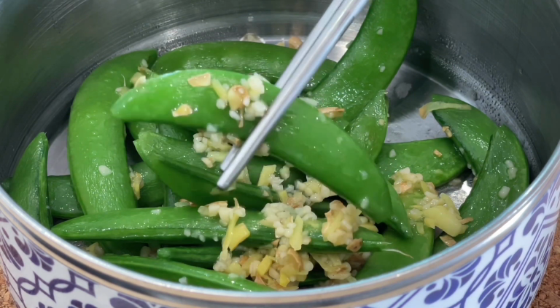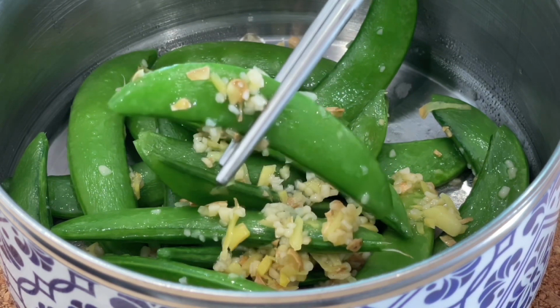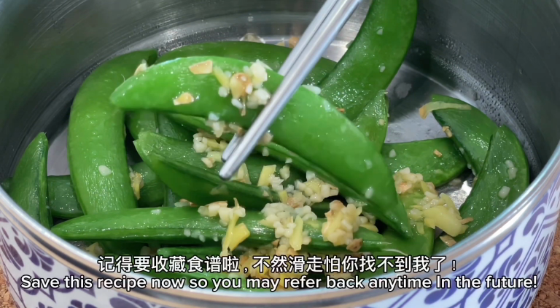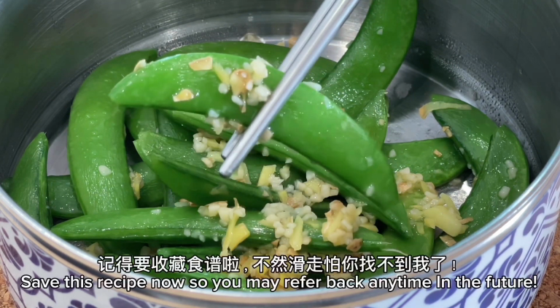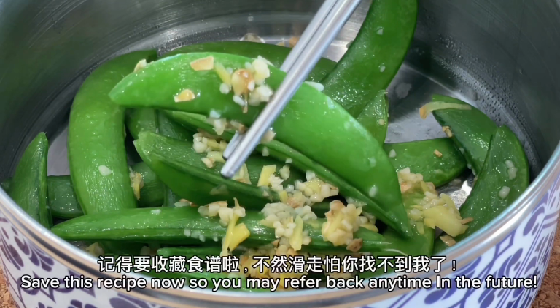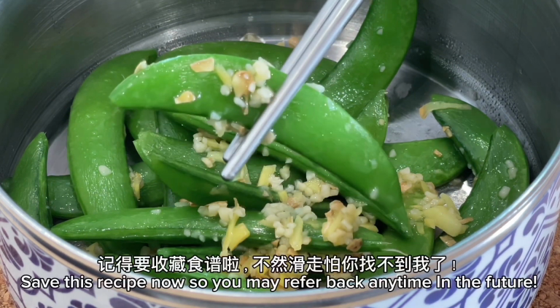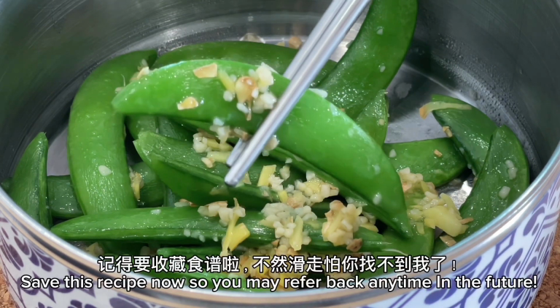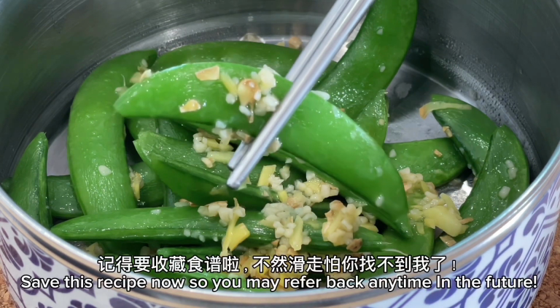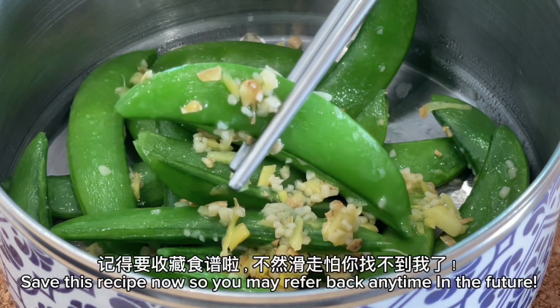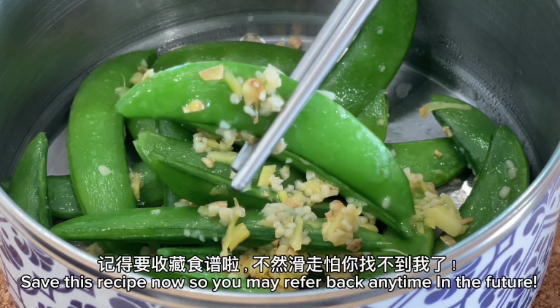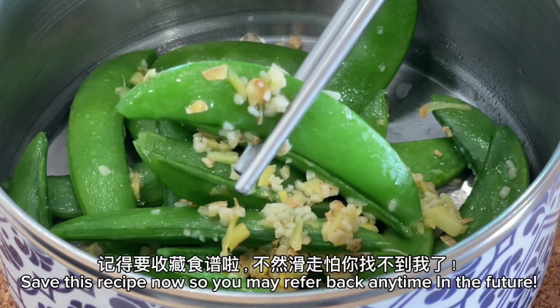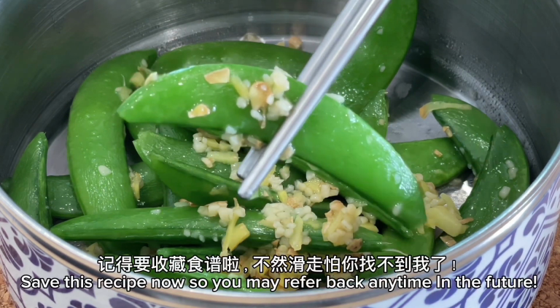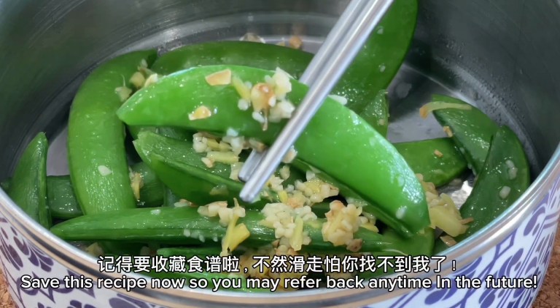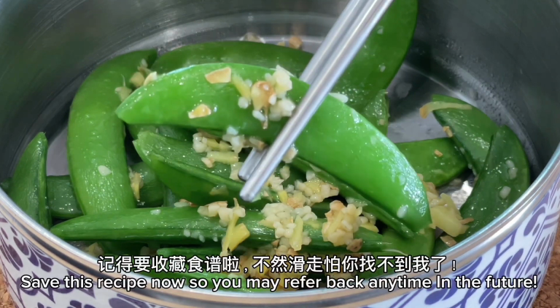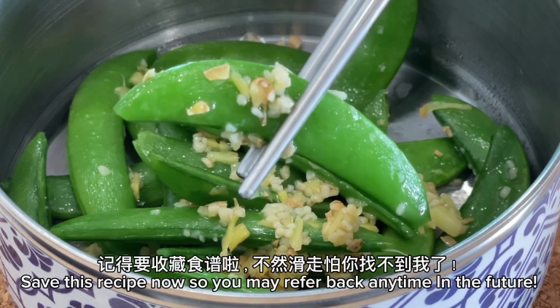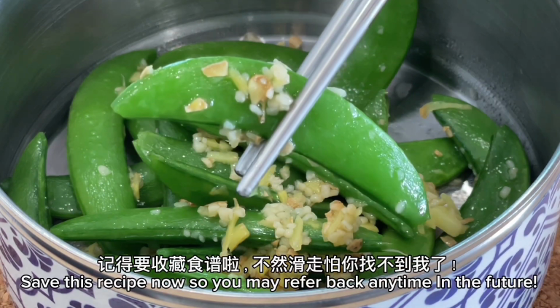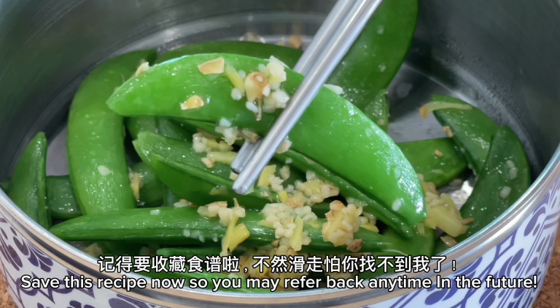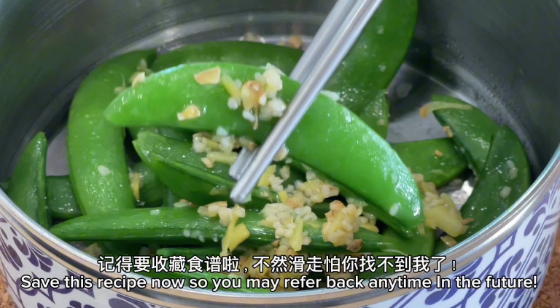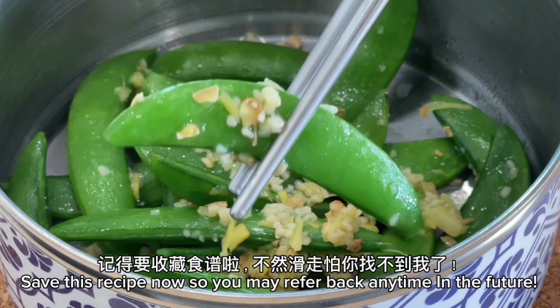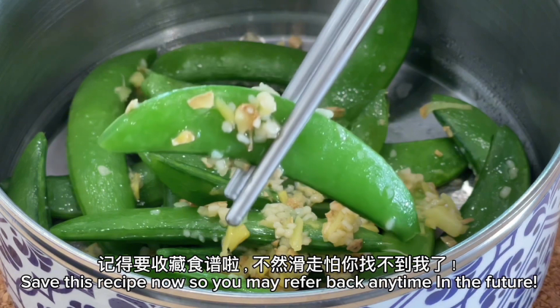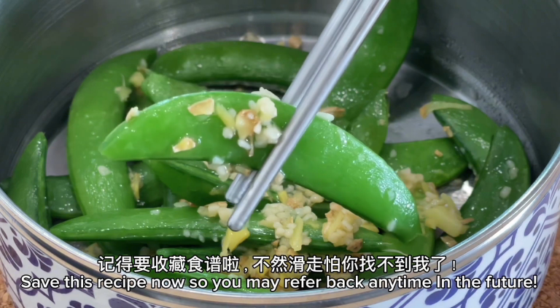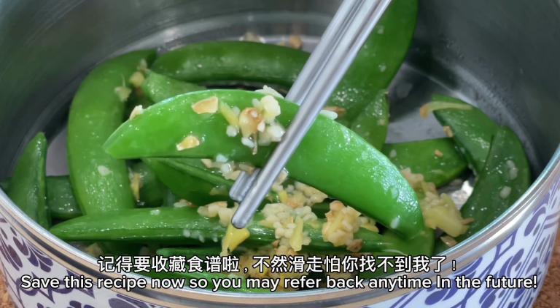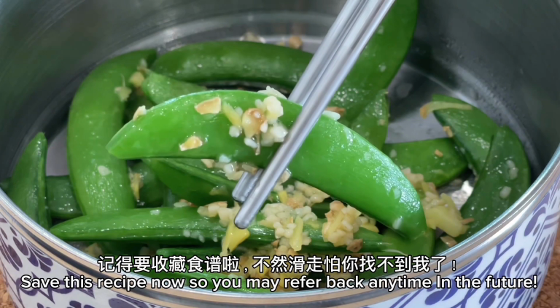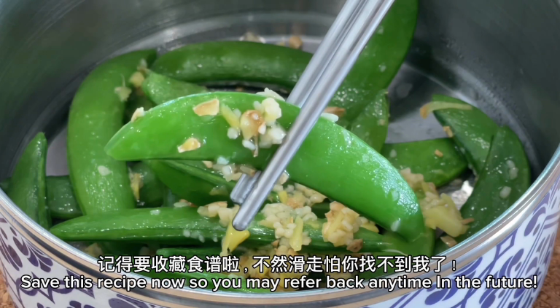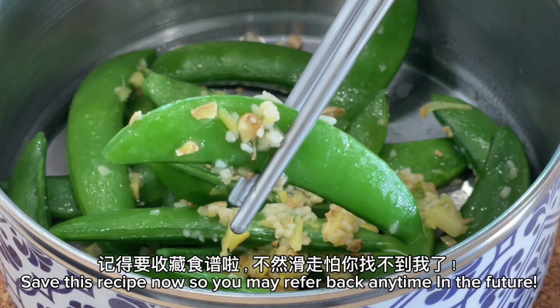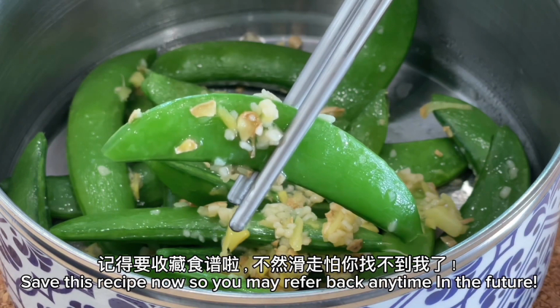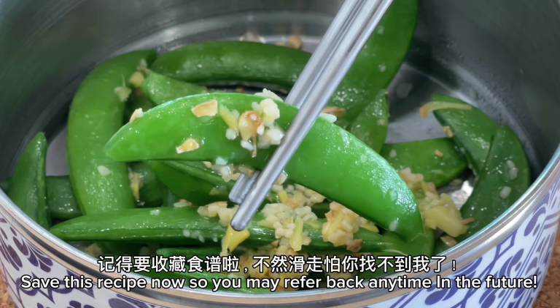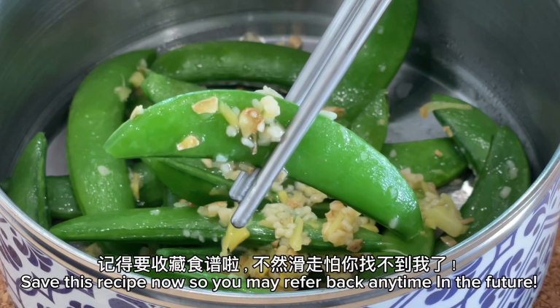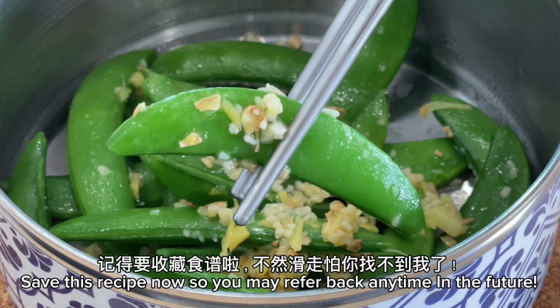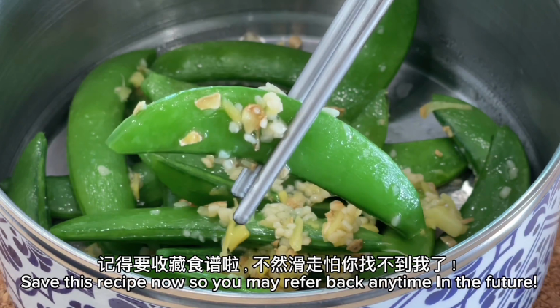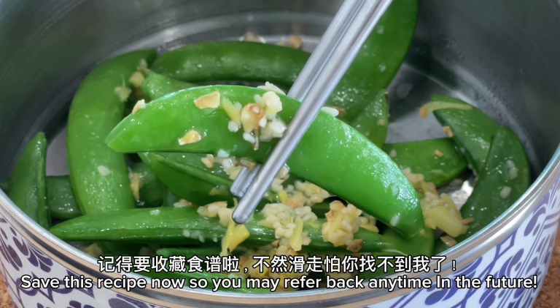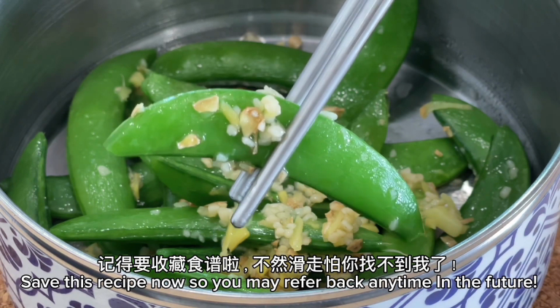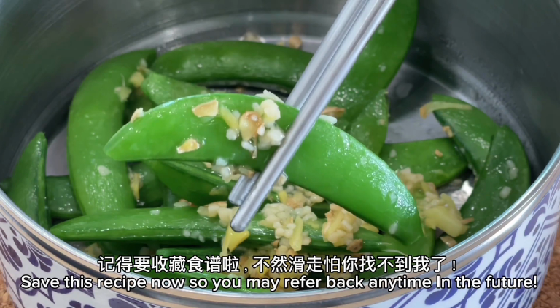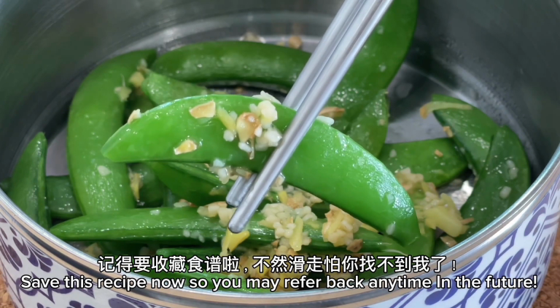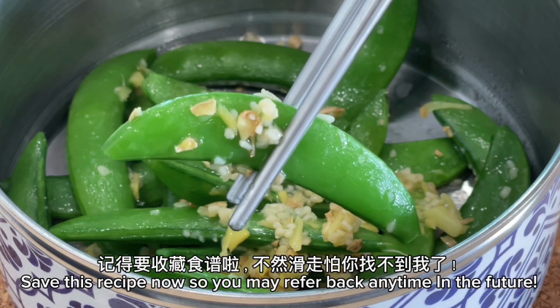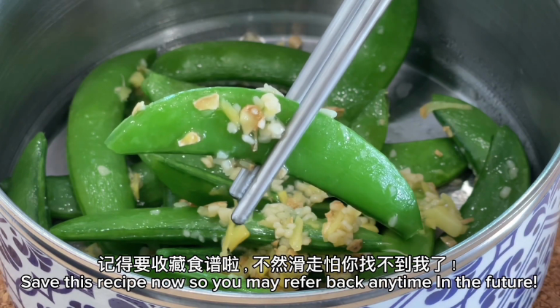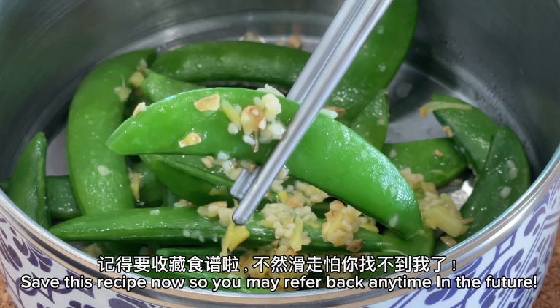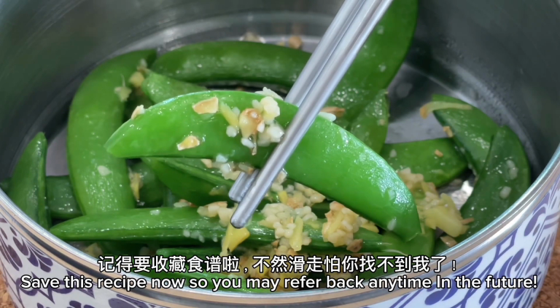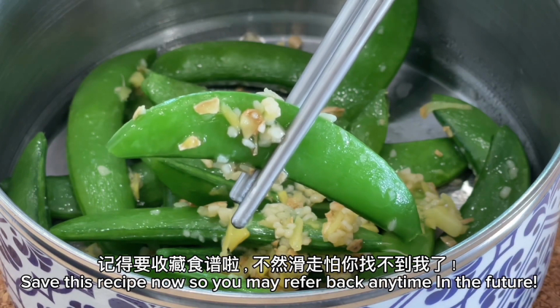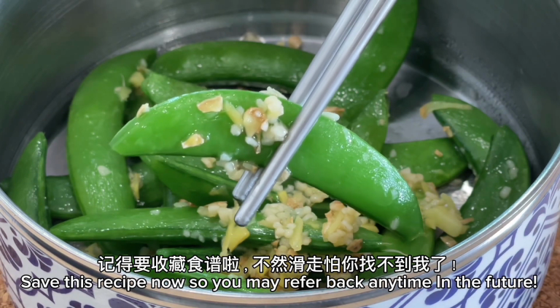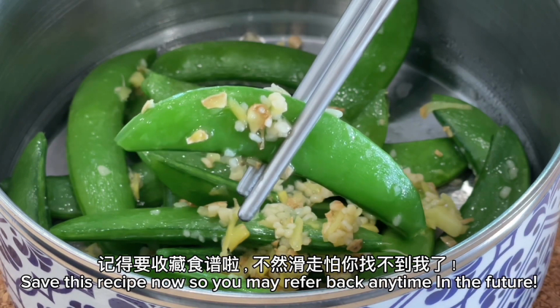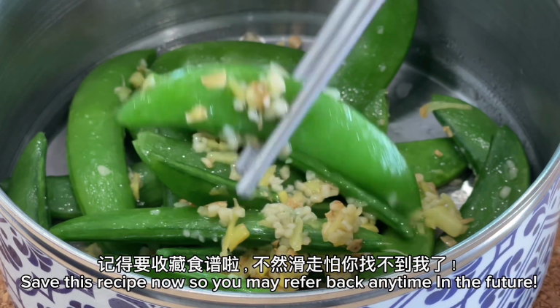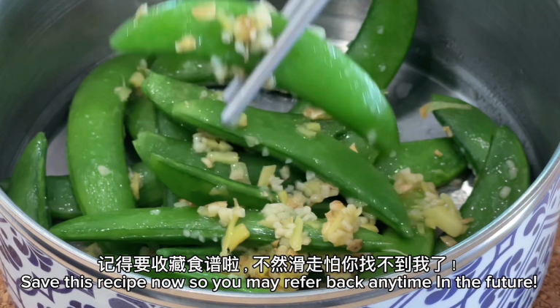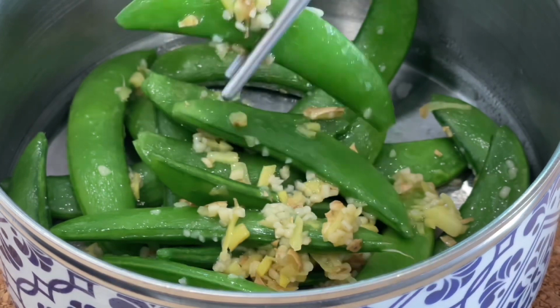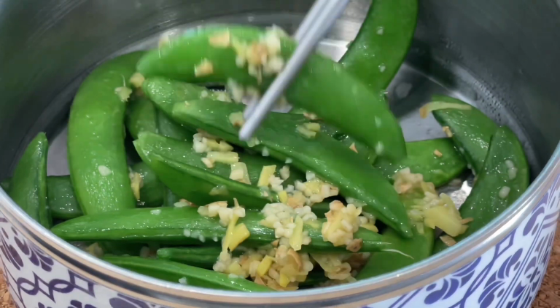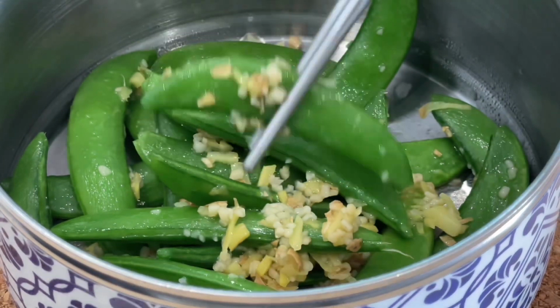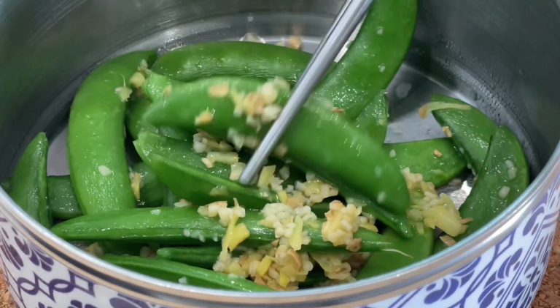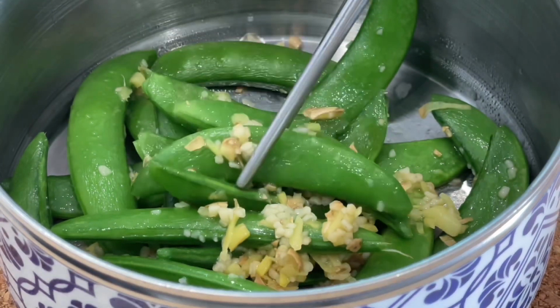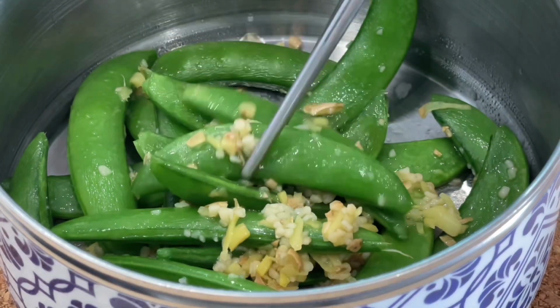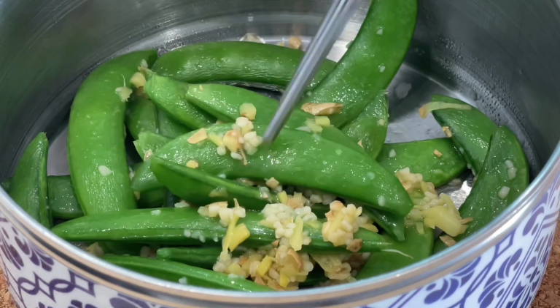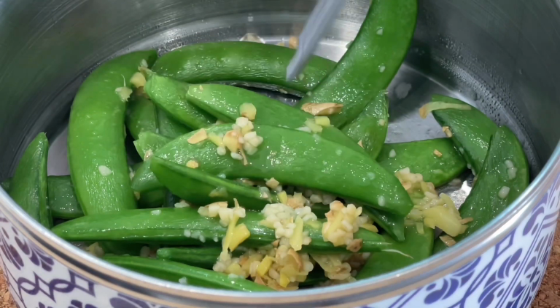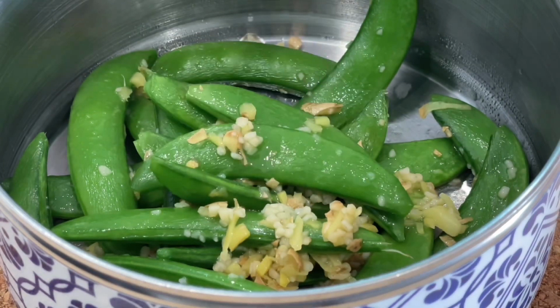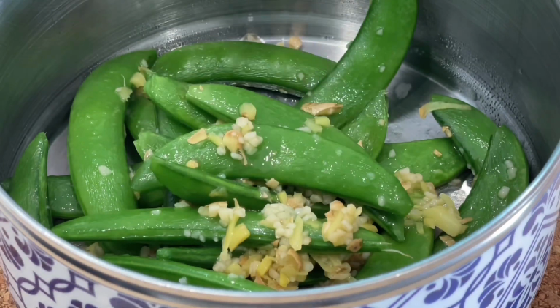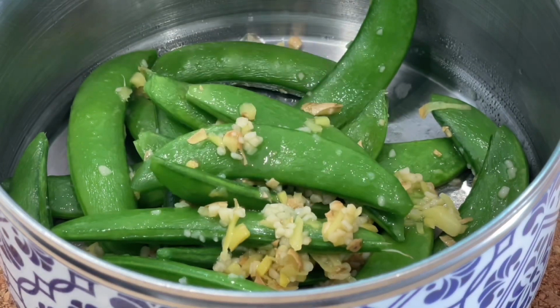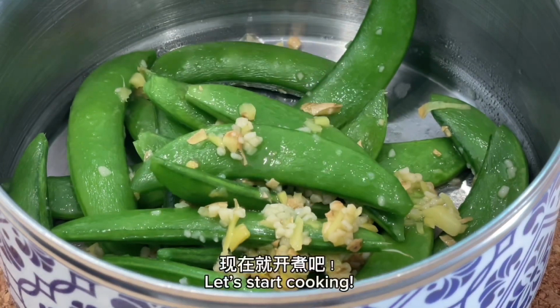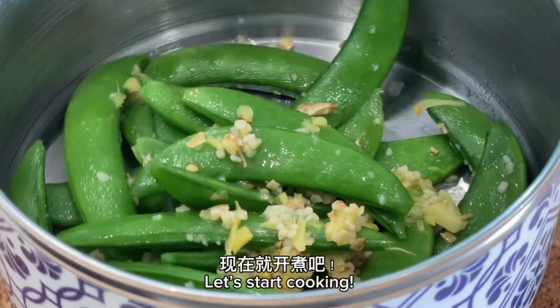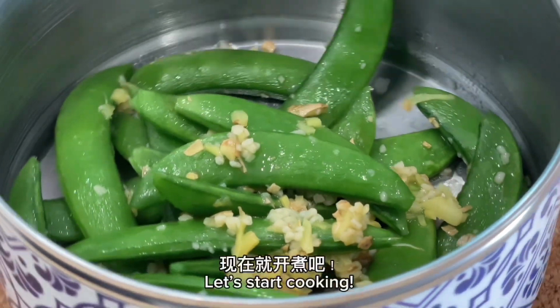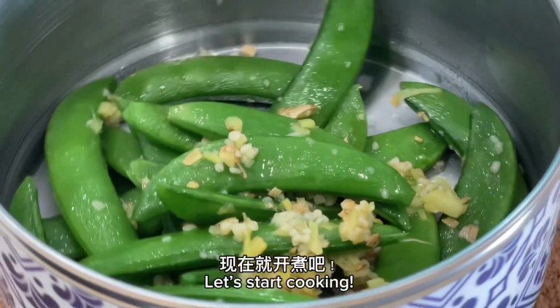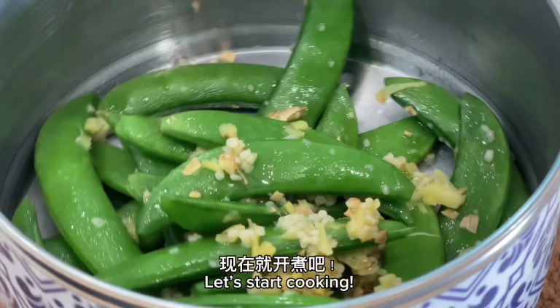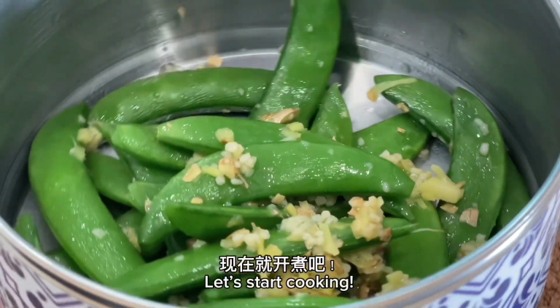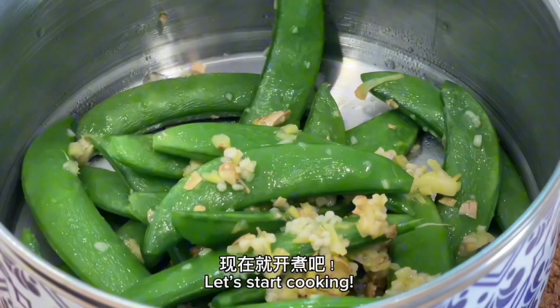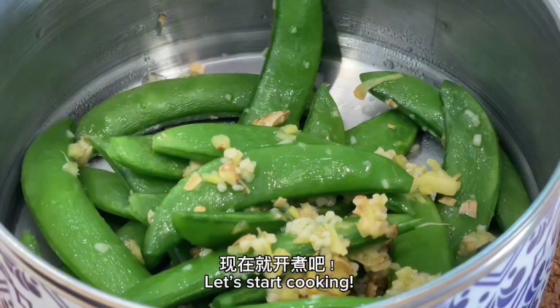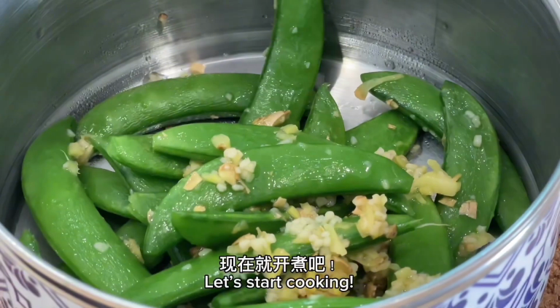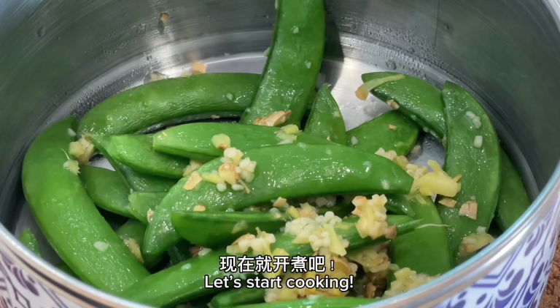Save this recipe now so you may refer back any time in the future. Let's start cooking.